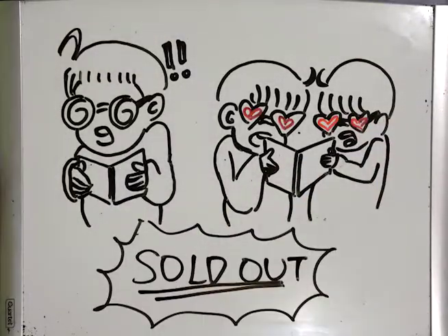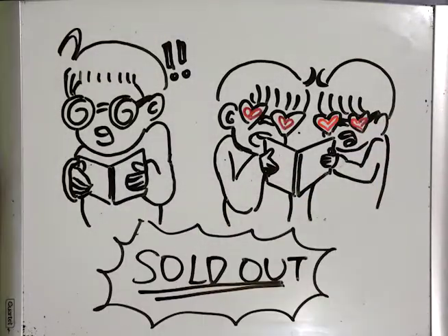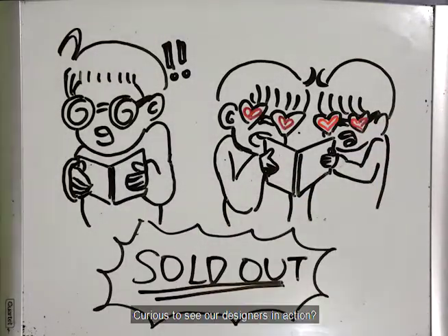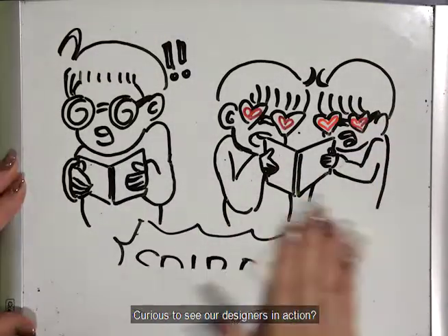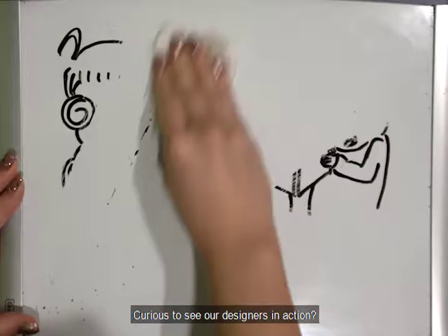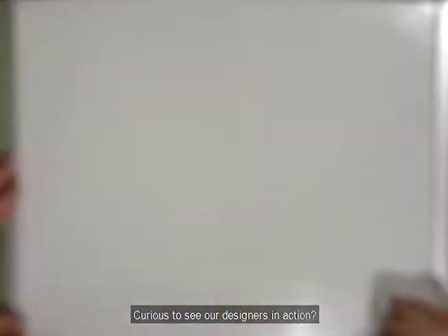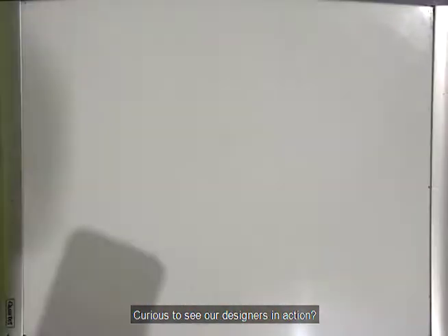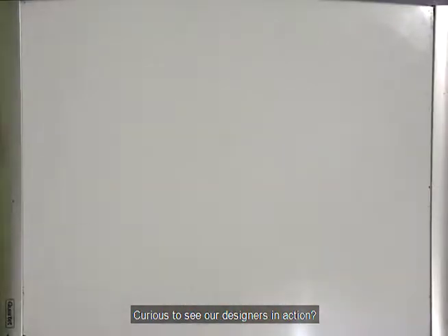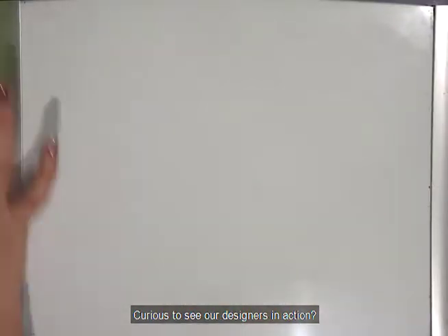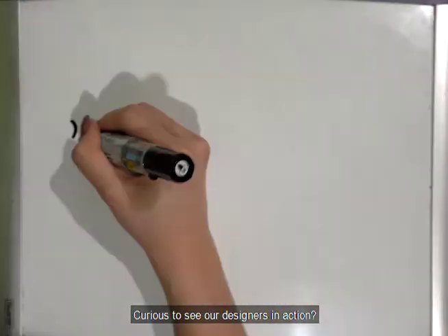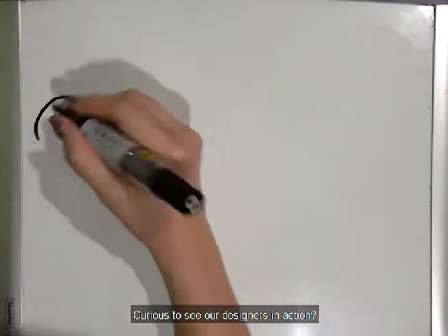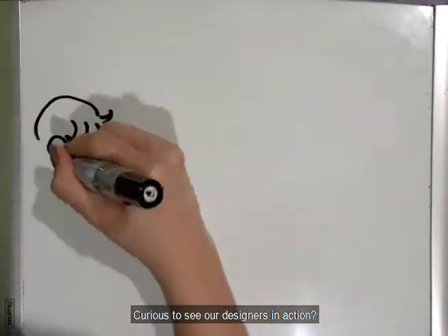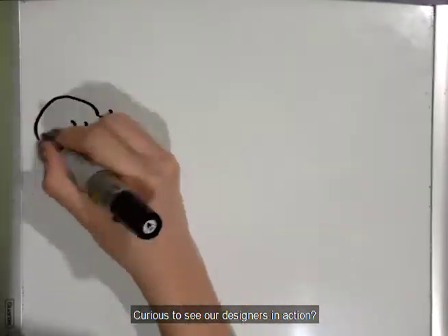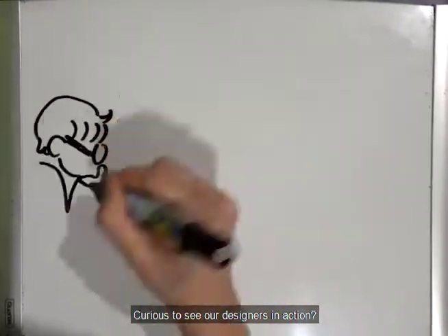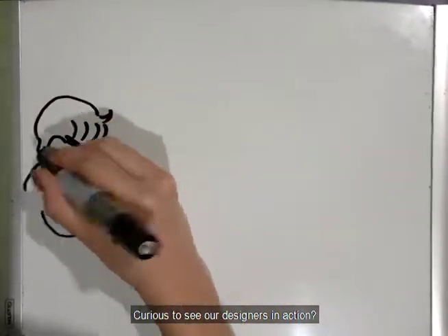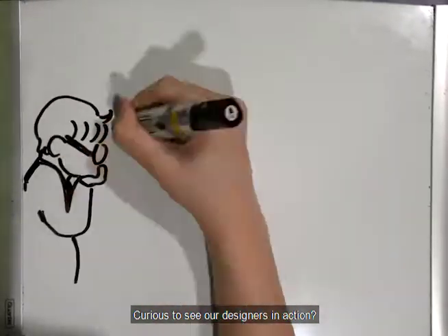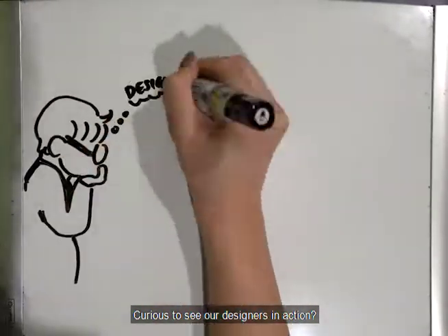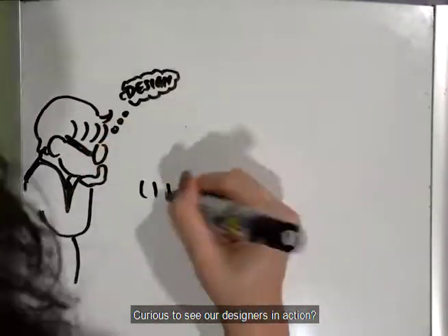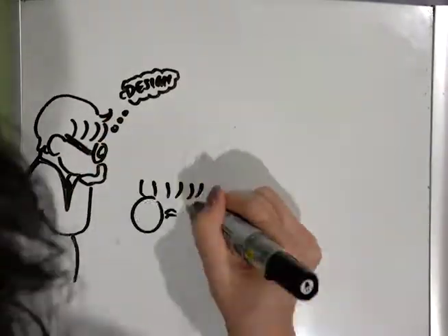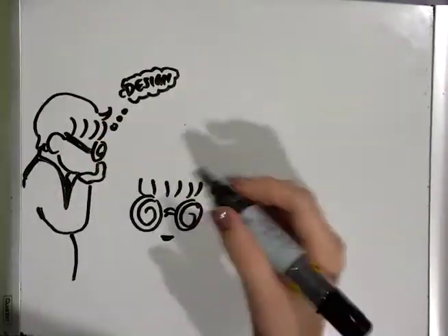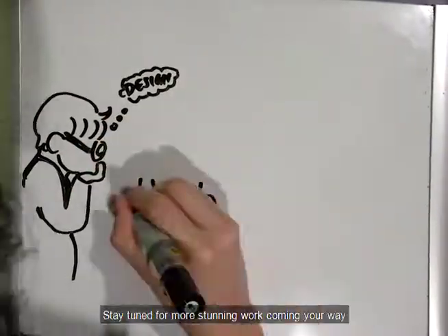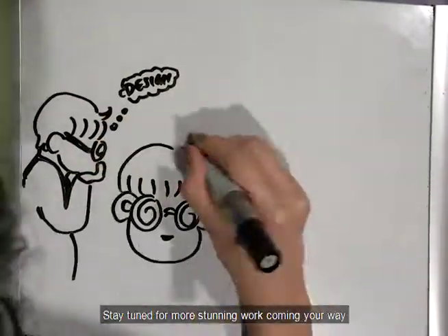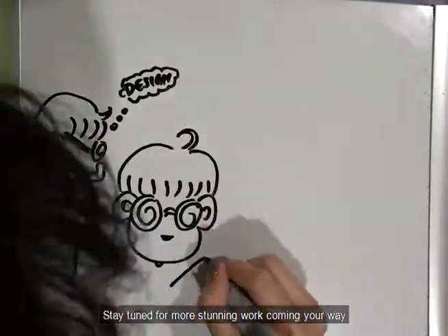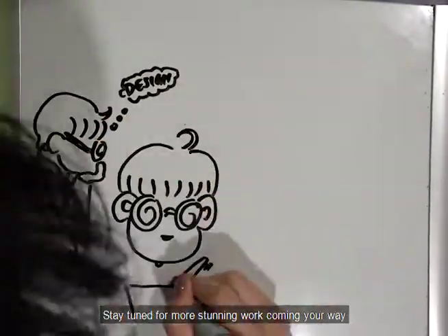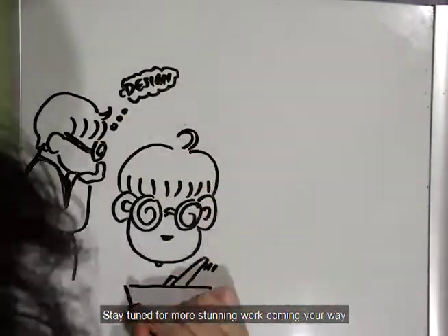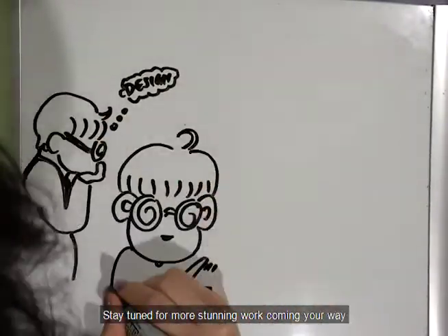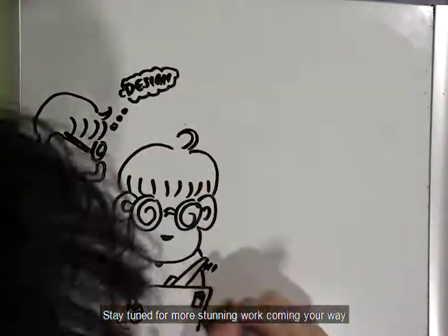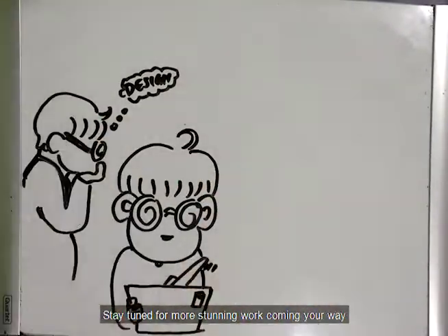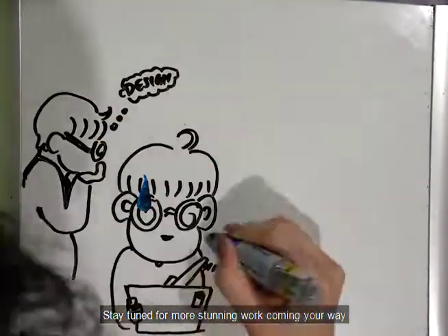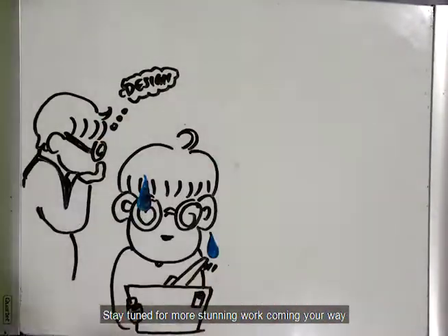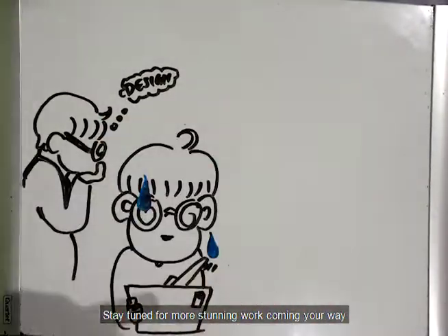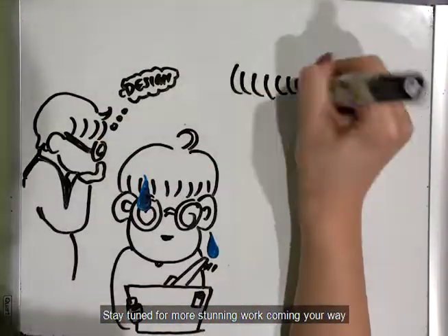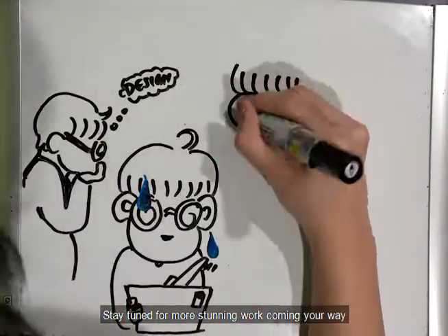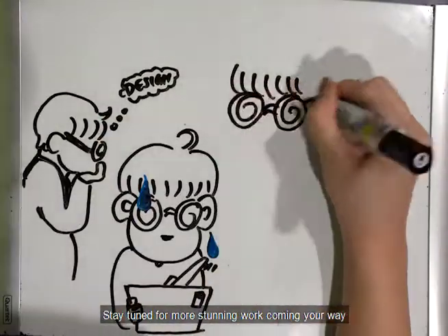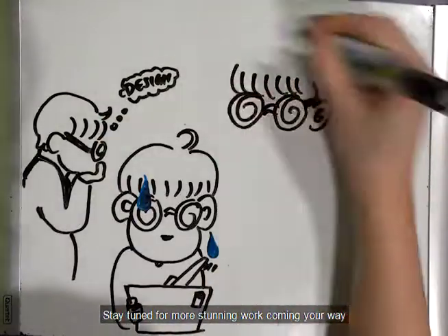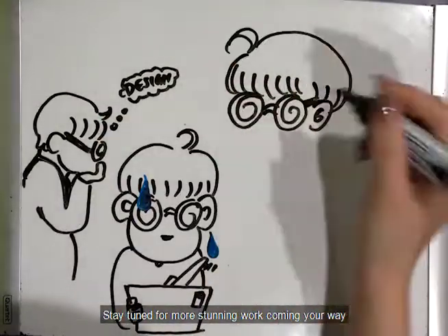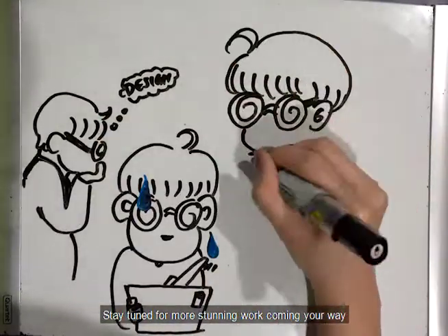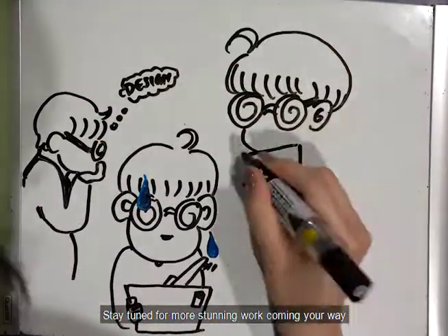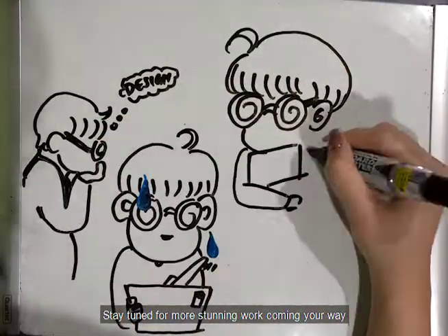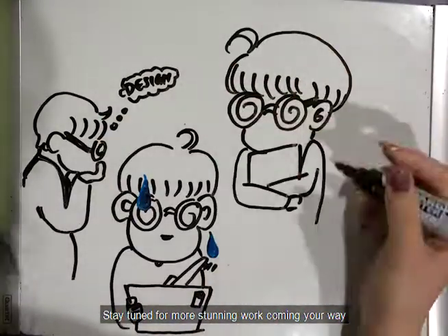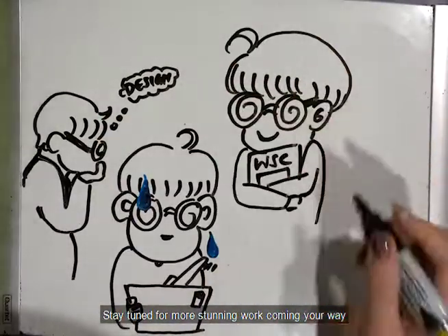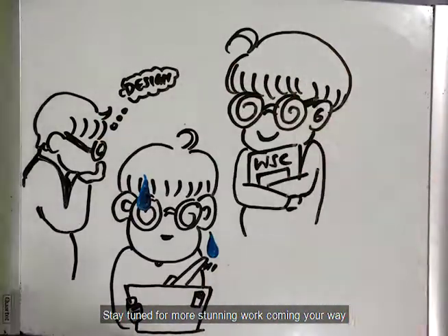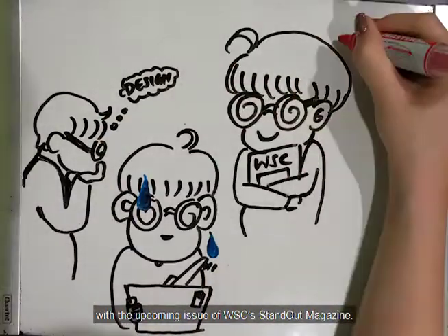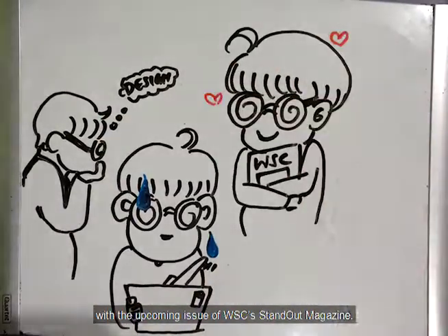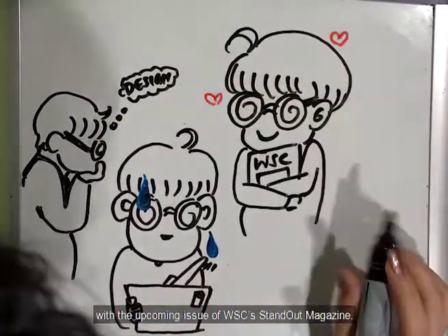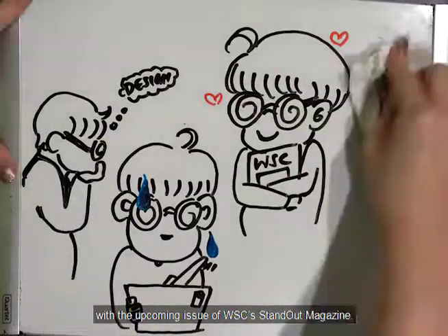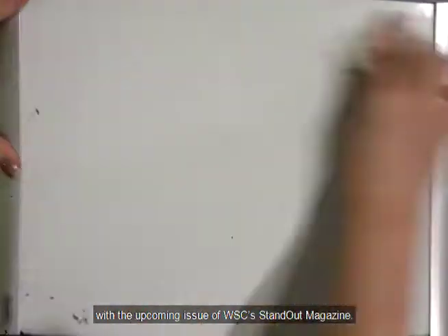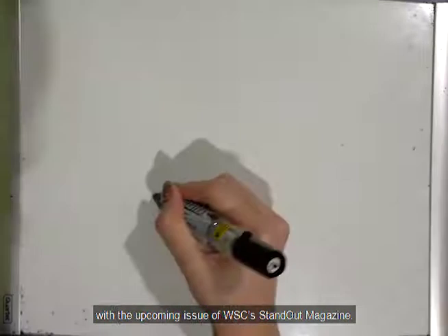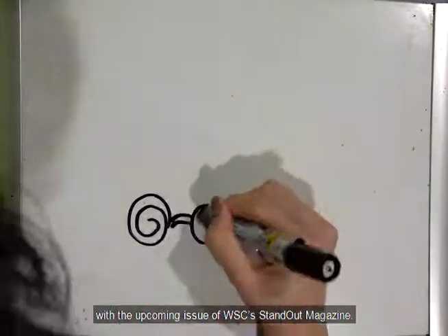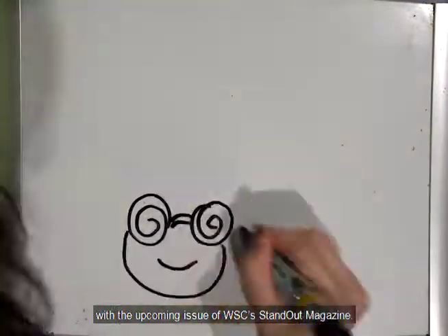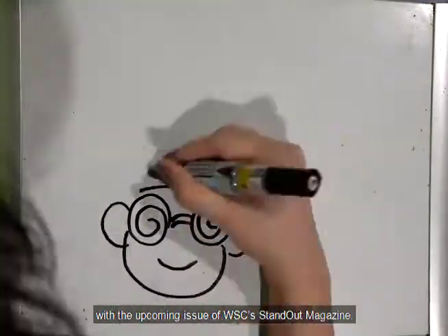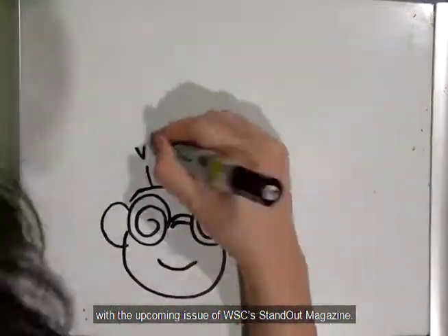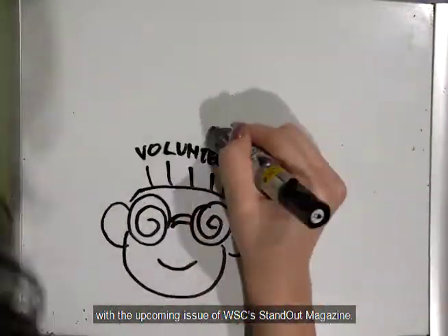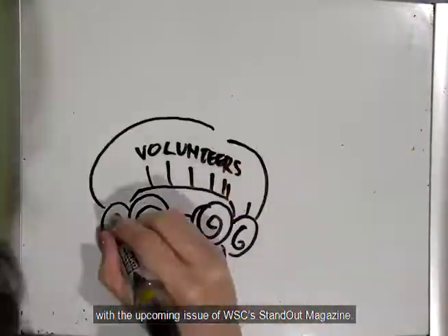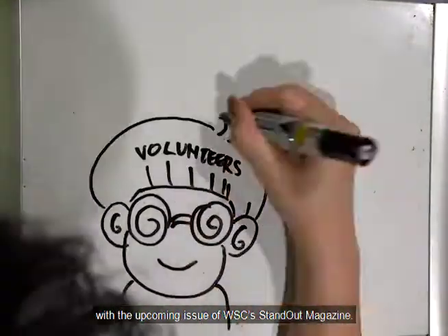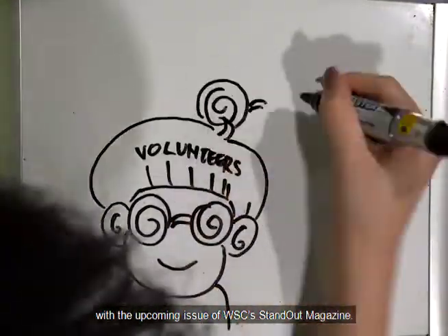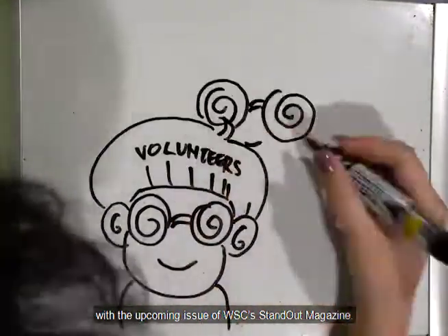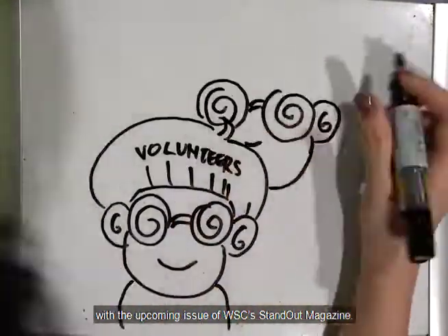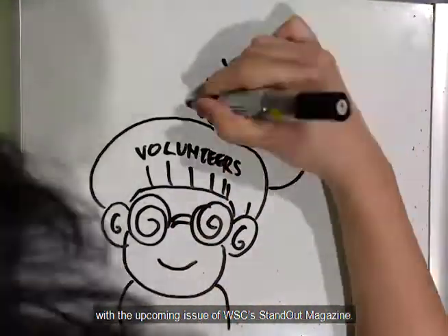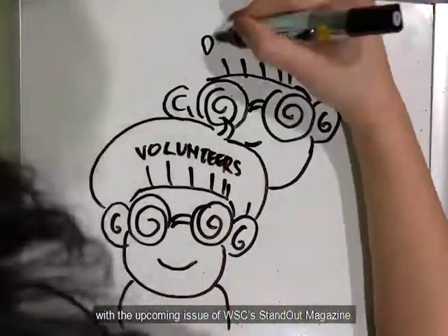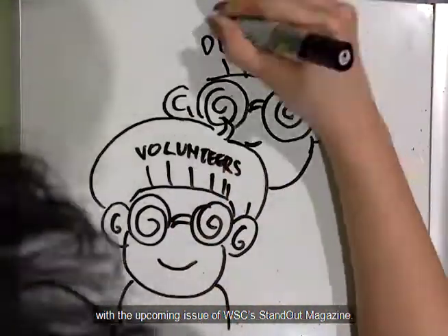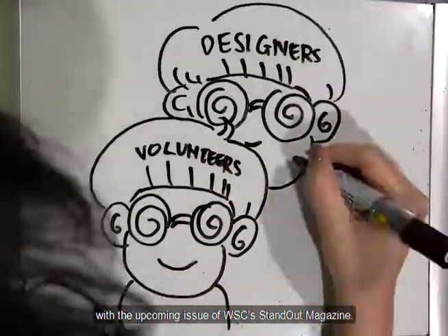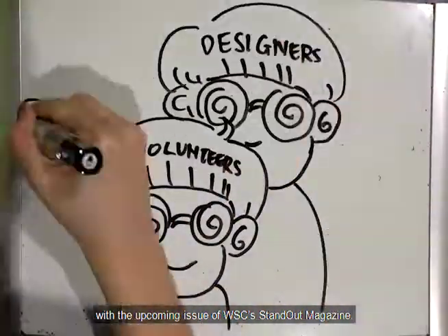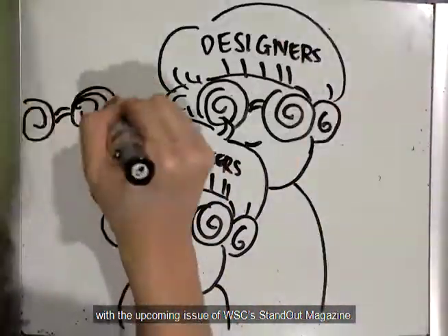Curious to see our designers in action? Stay tuned for more stunning work coming your way with the upcoming issue of WSC's standout magazine.